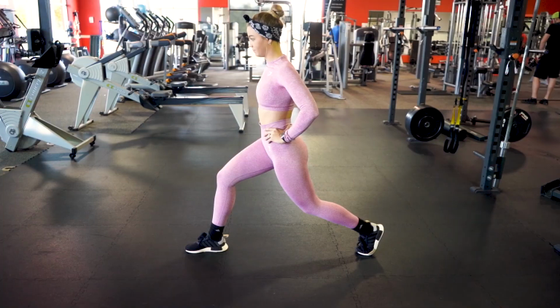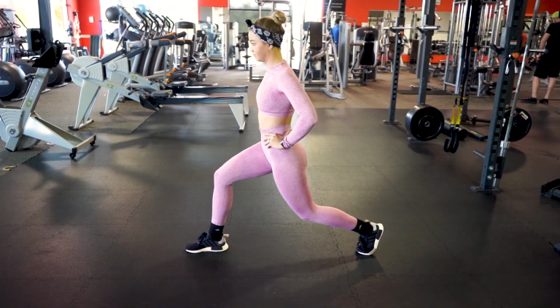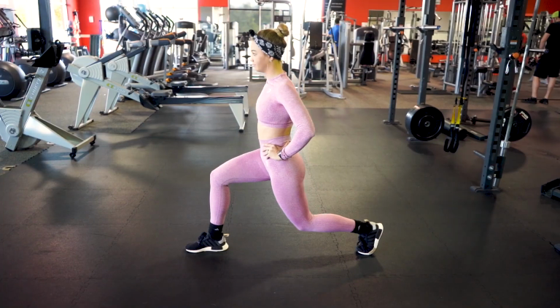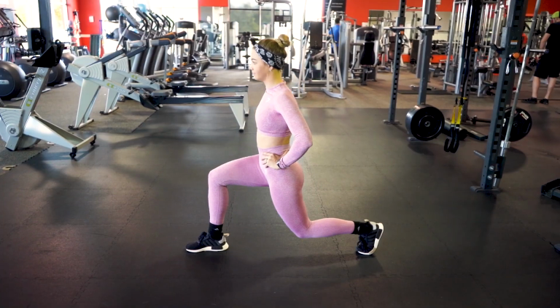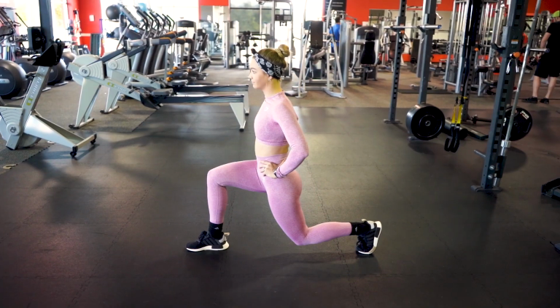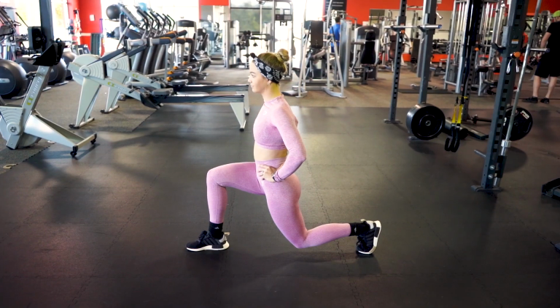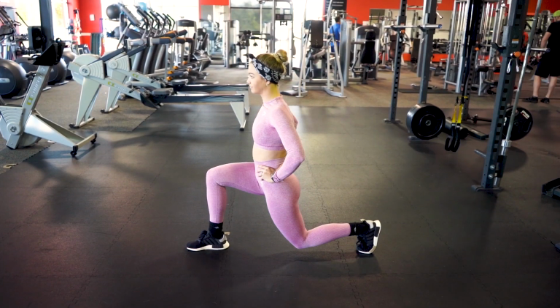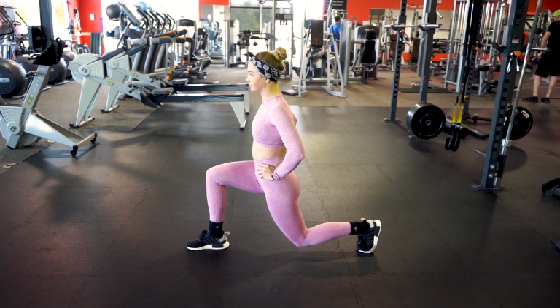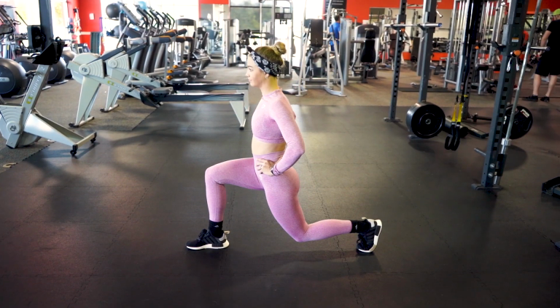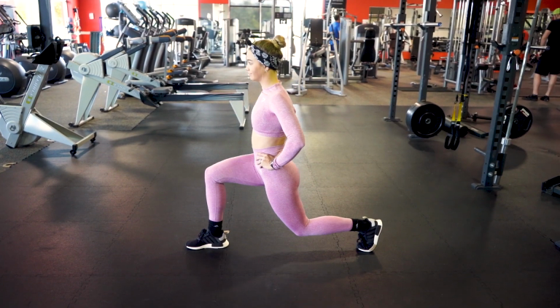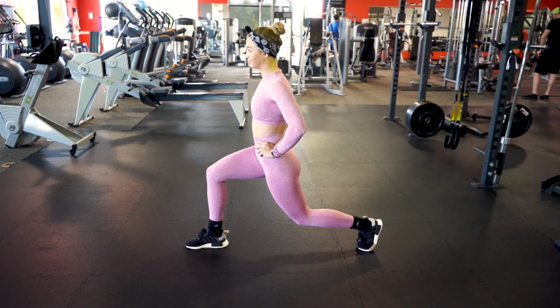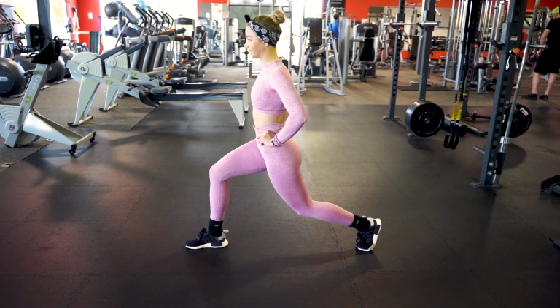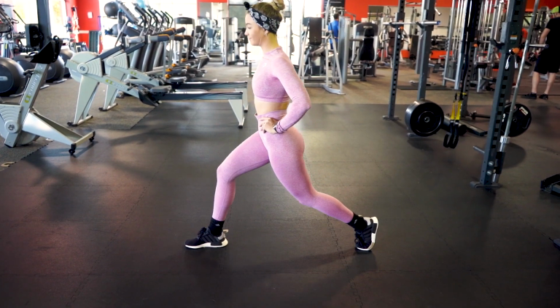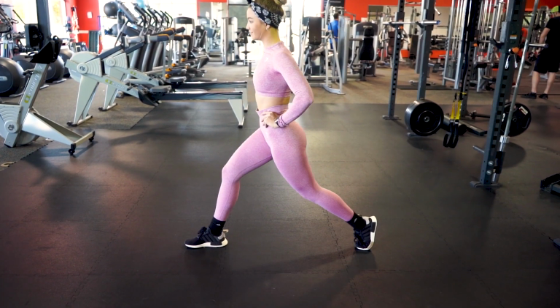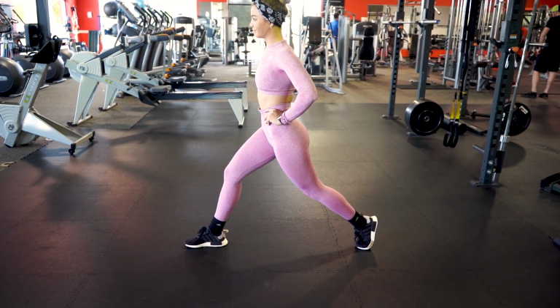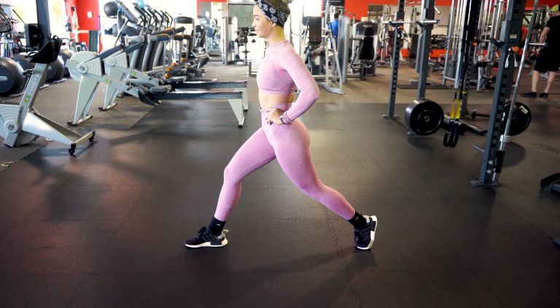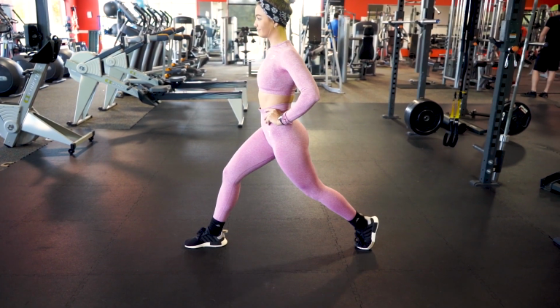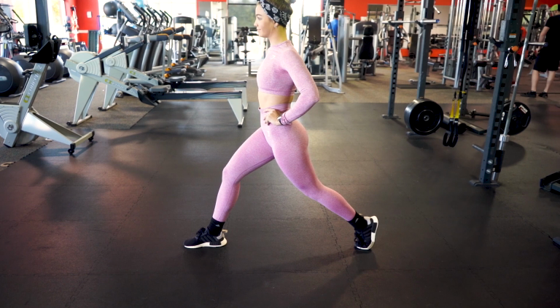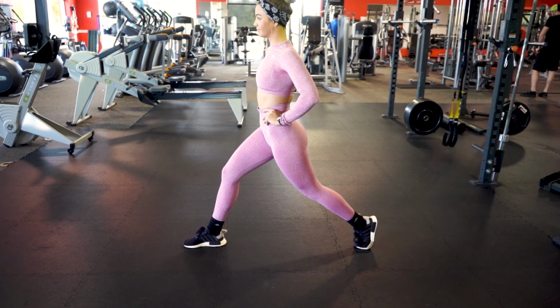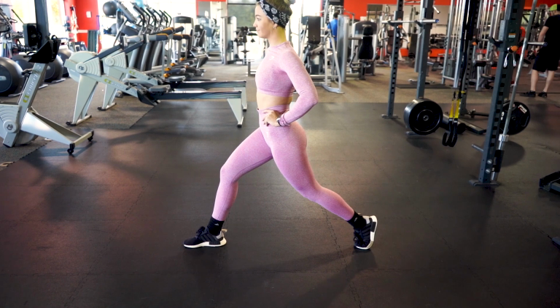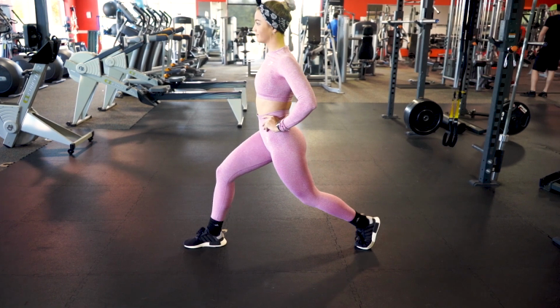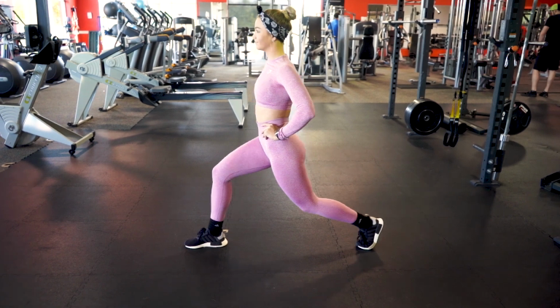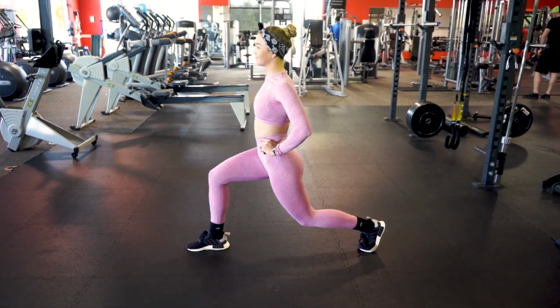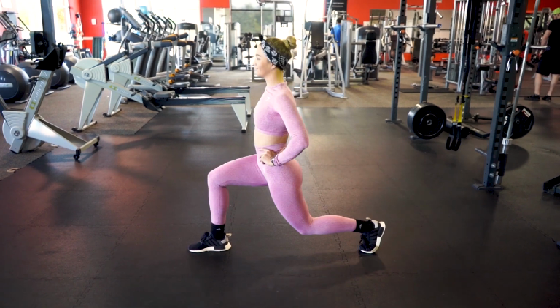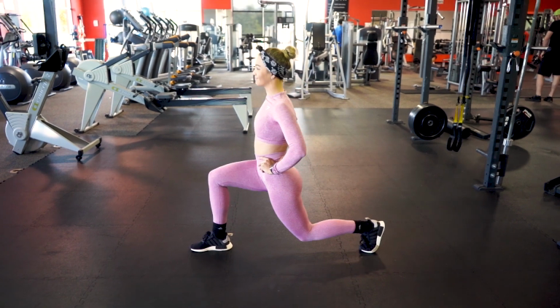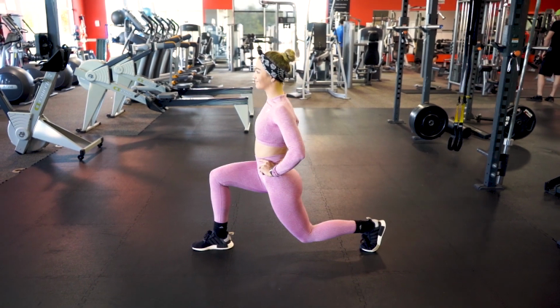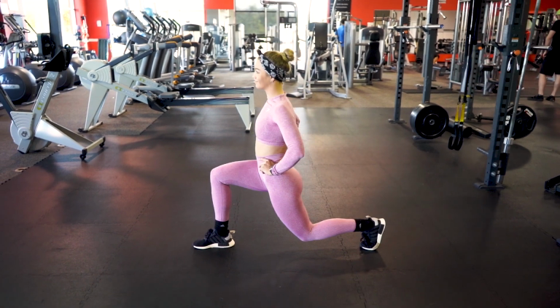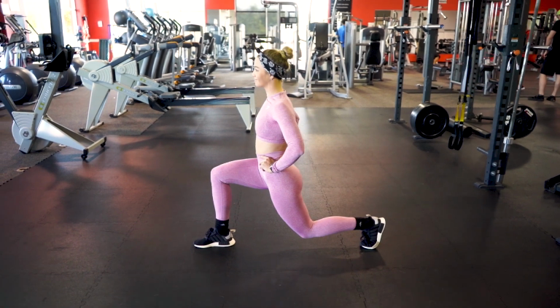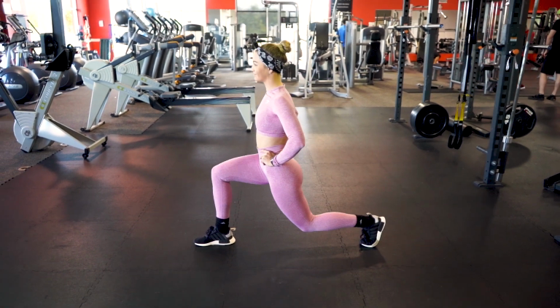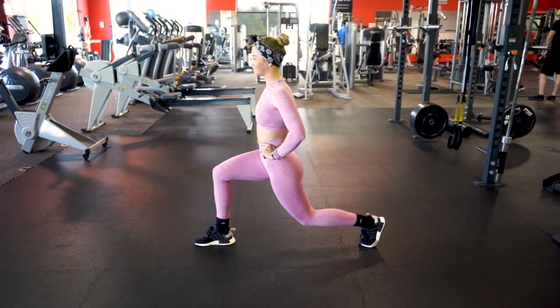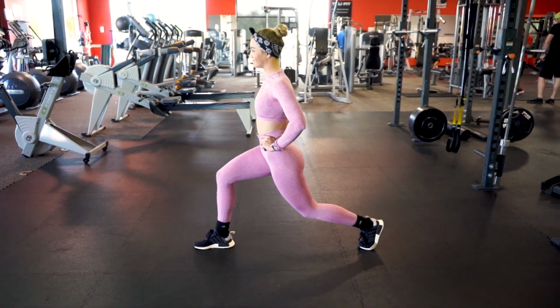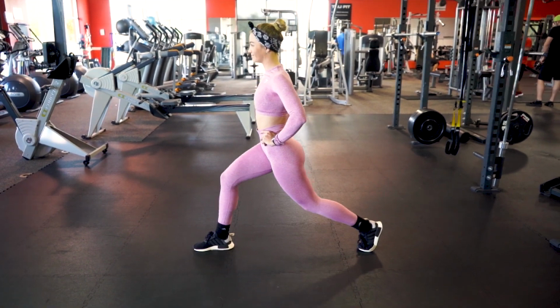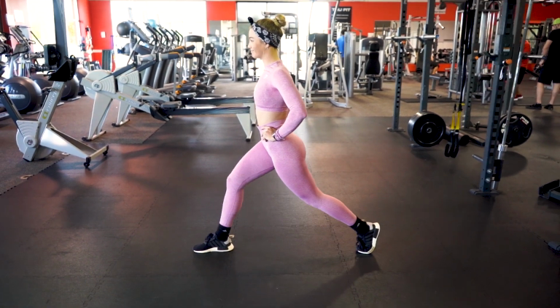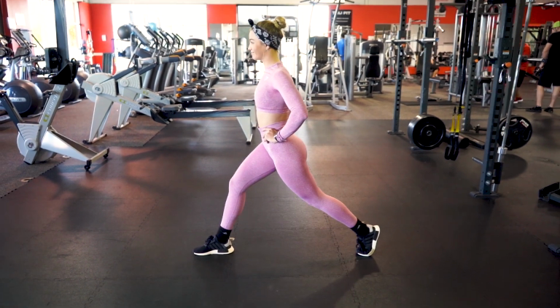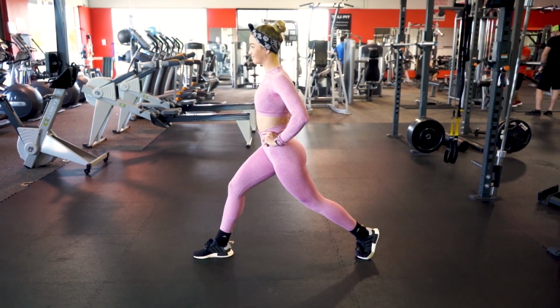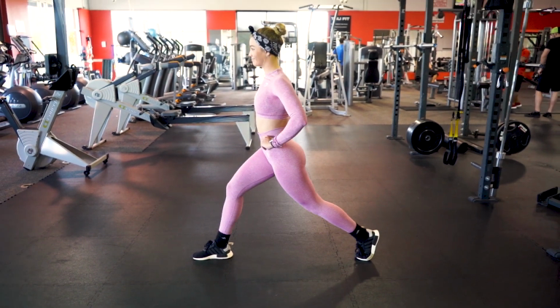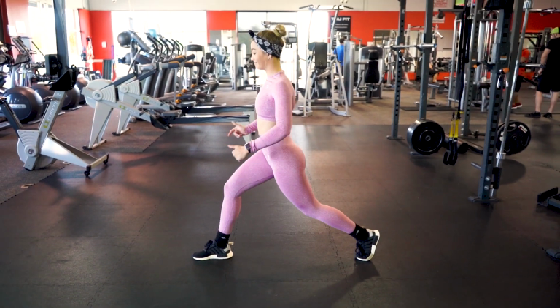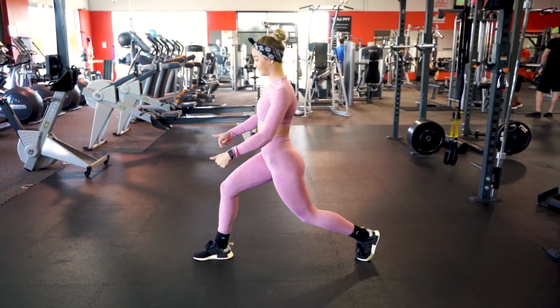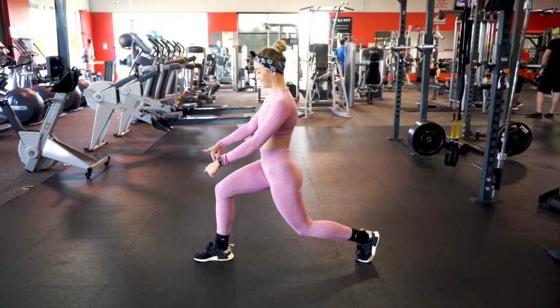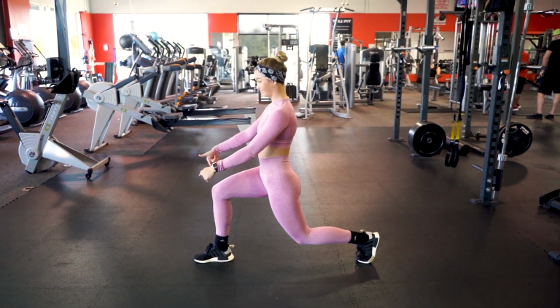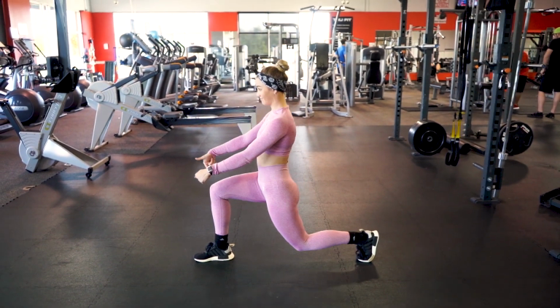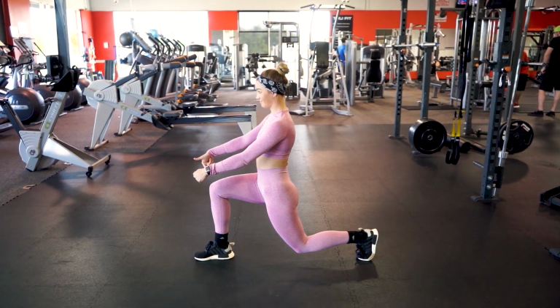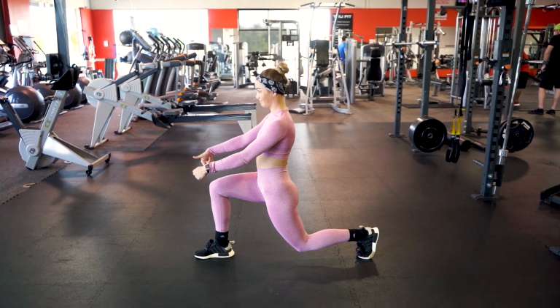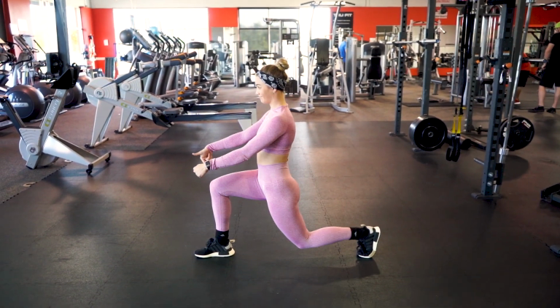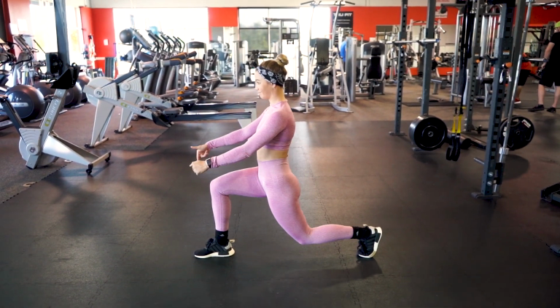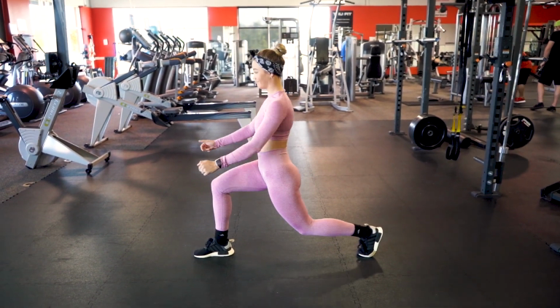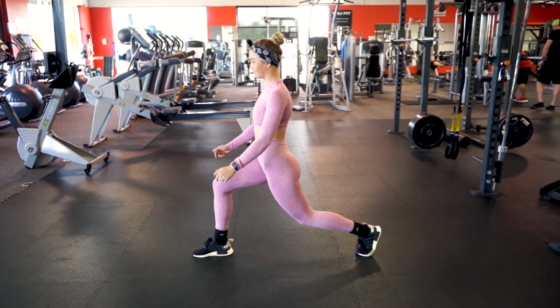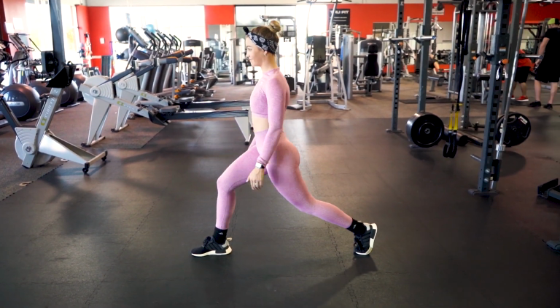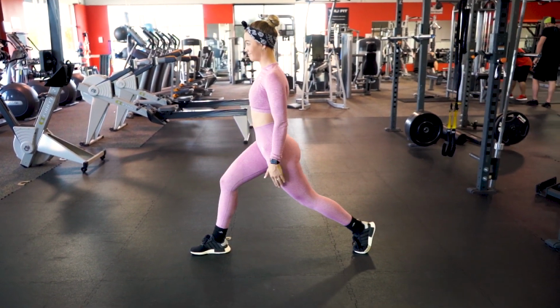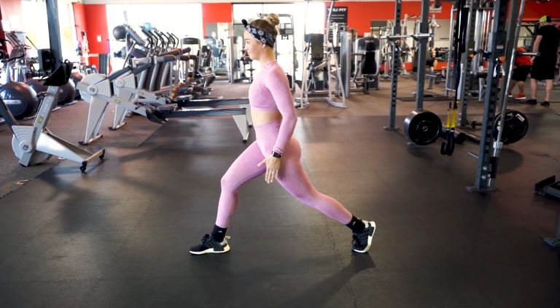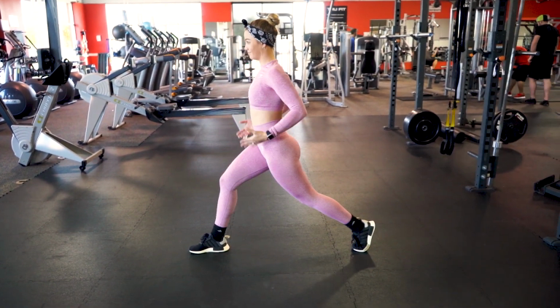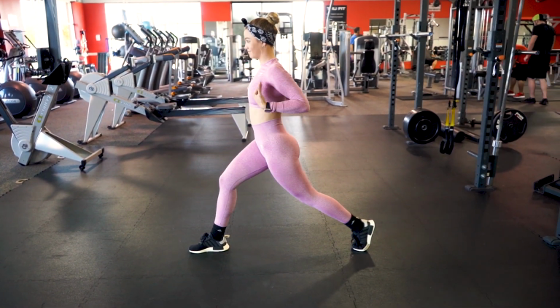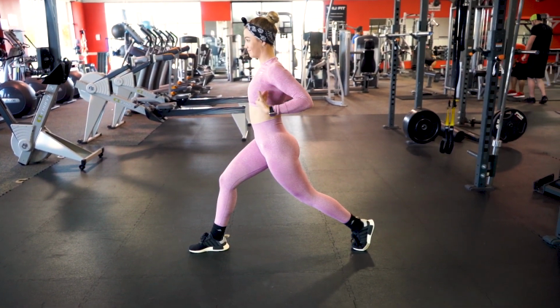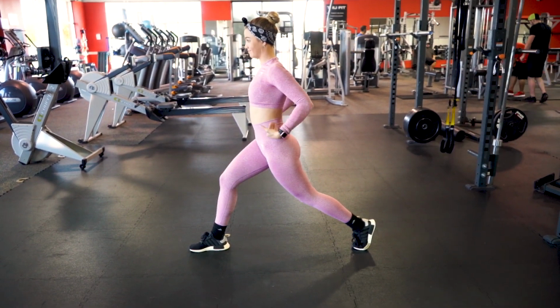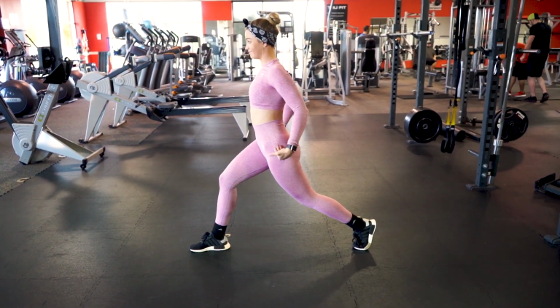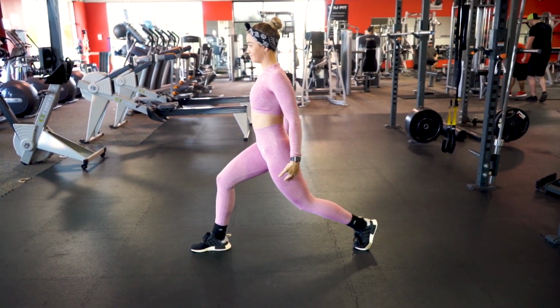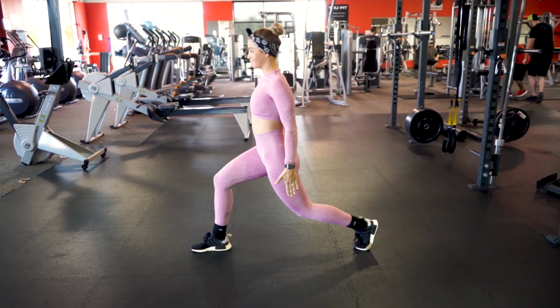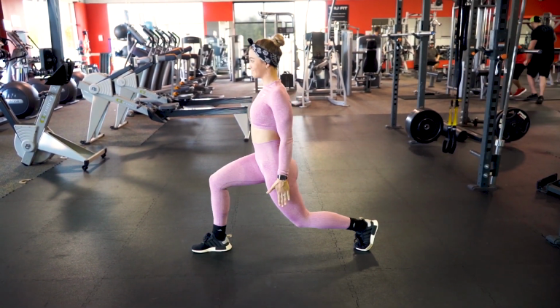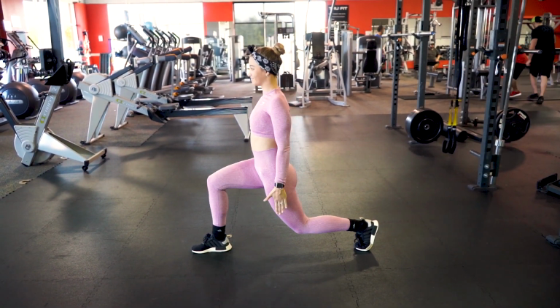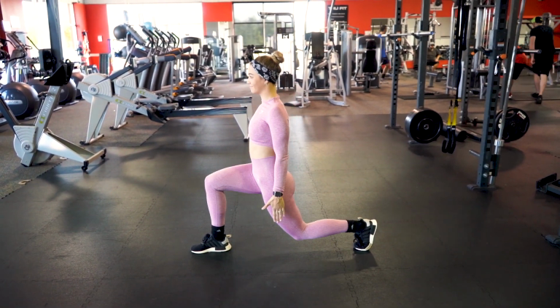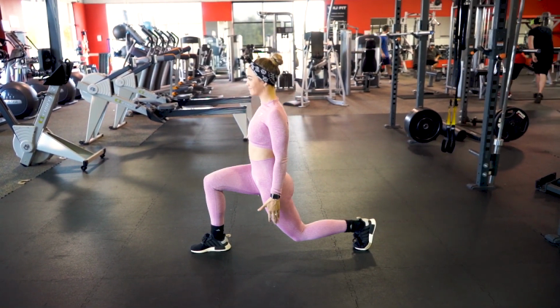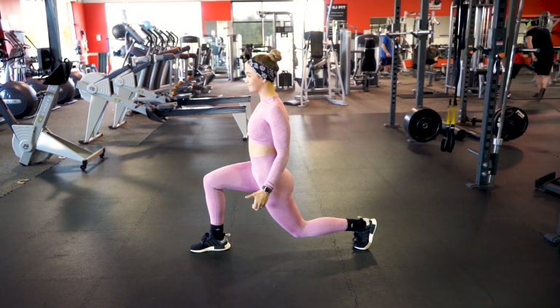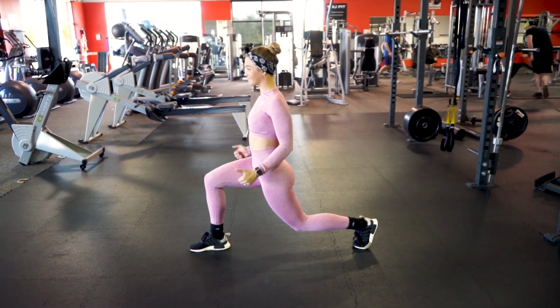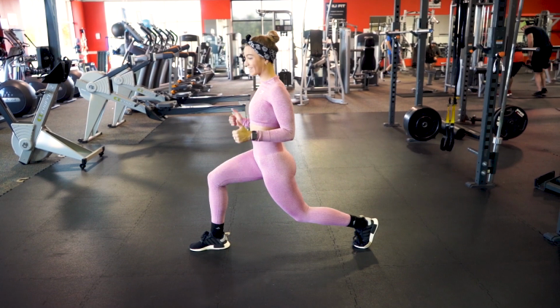Moving into the correct form of a lunge: my core and my spine are in line with my knee and my glute, and I'm not letting my knee cross over my front toe.